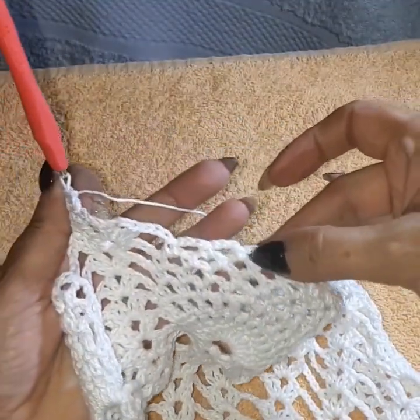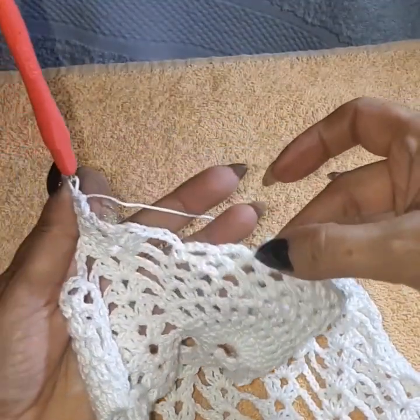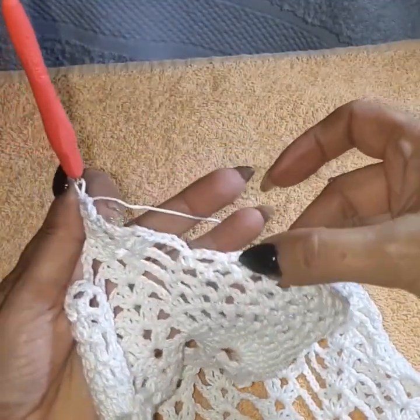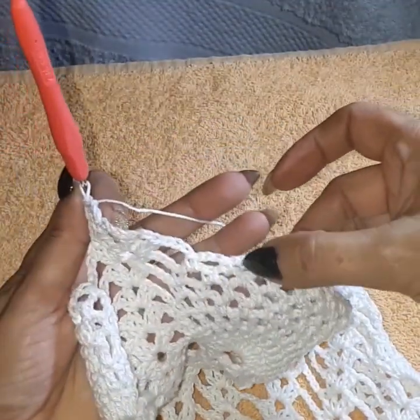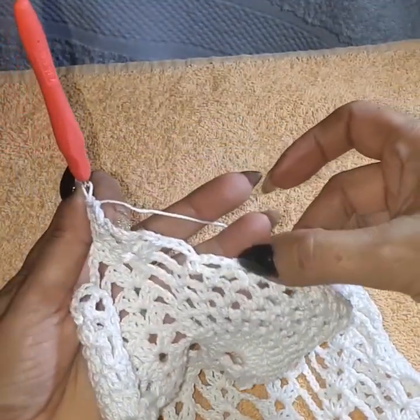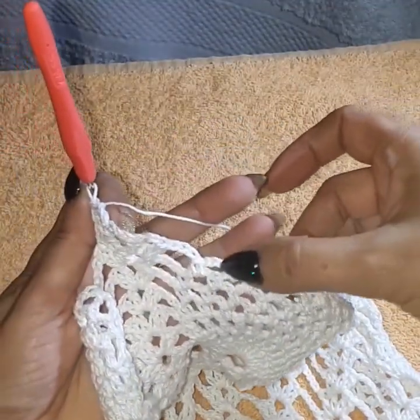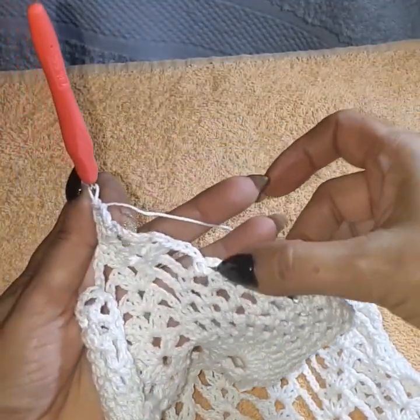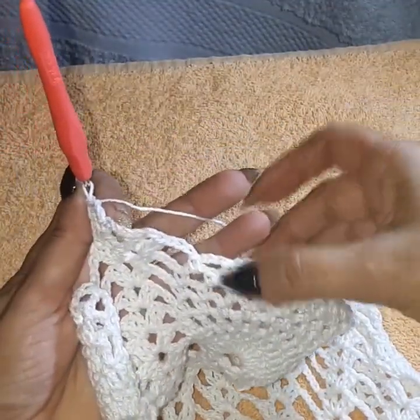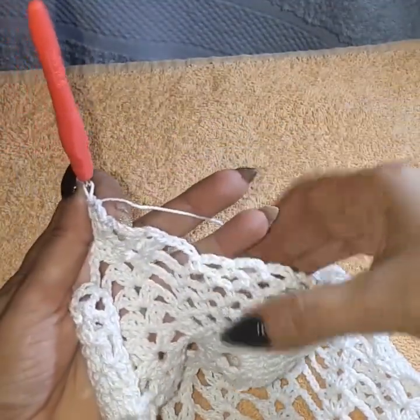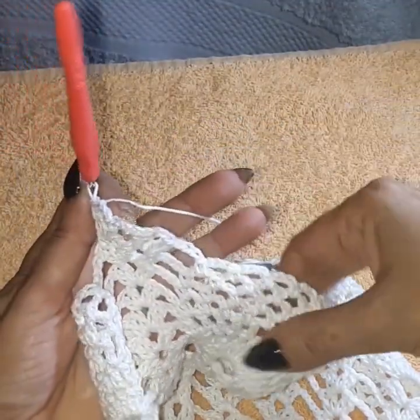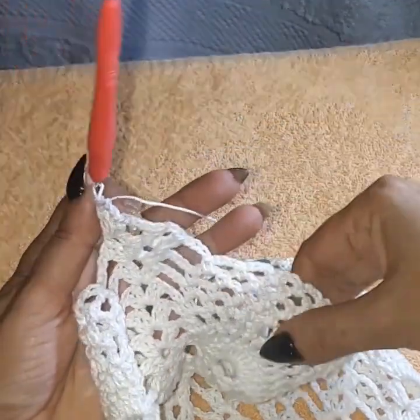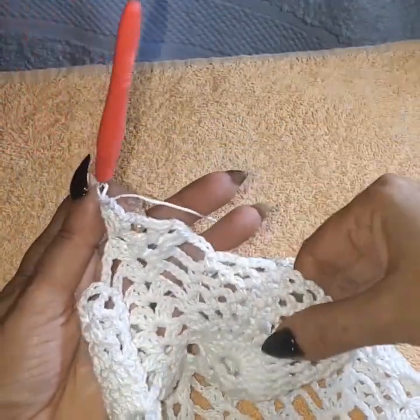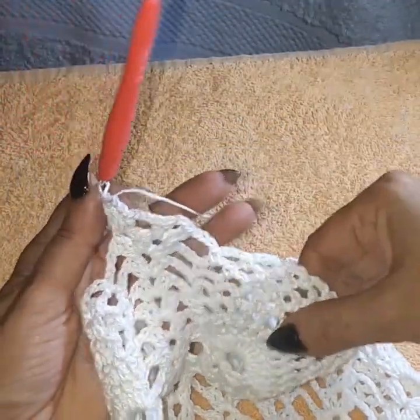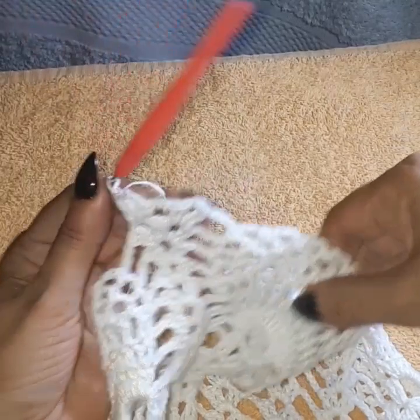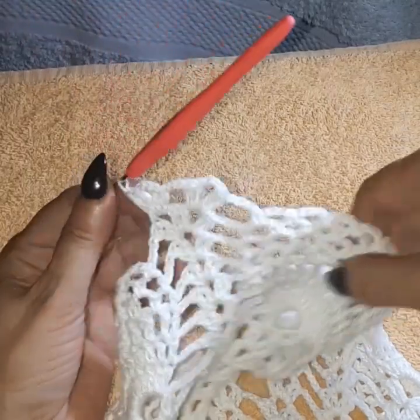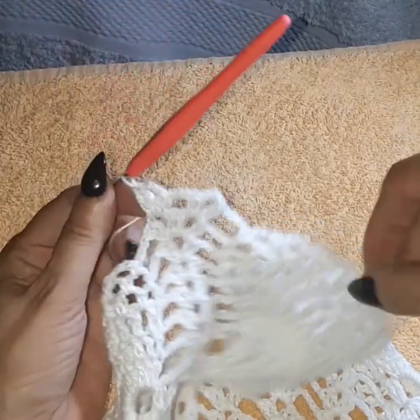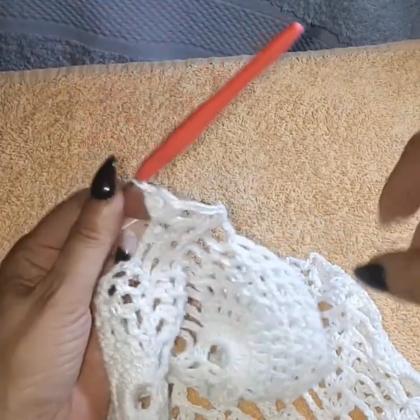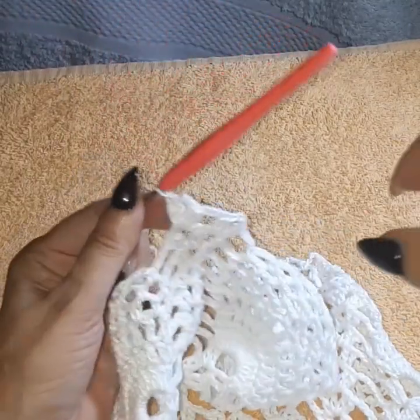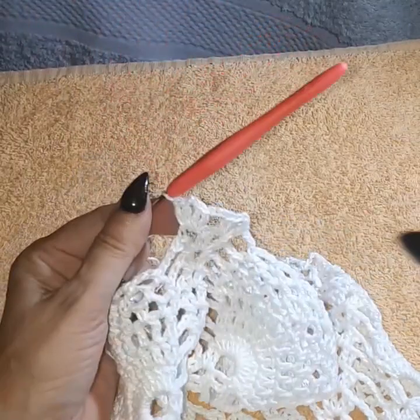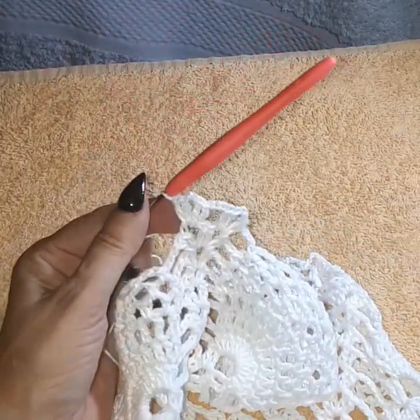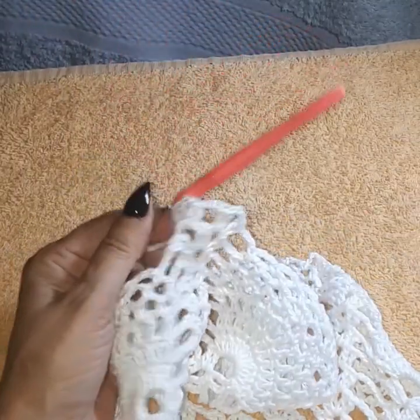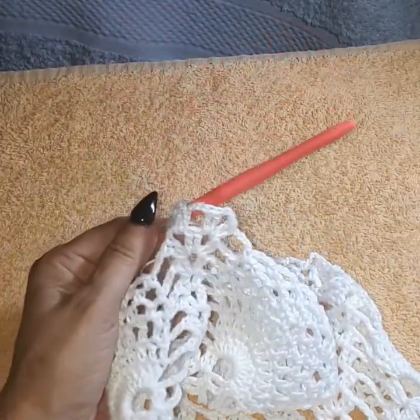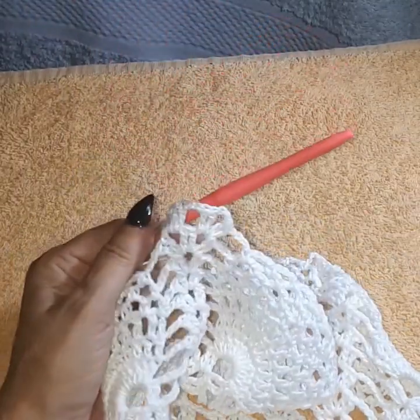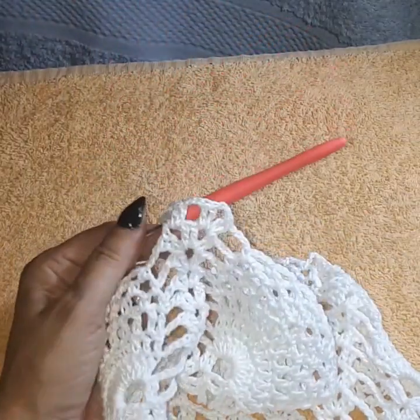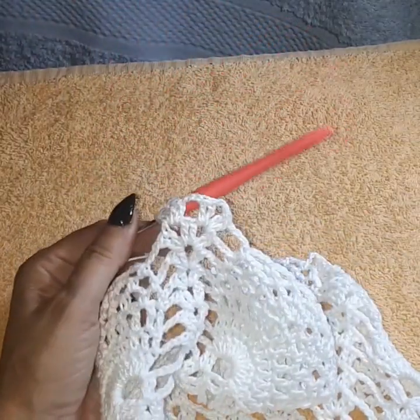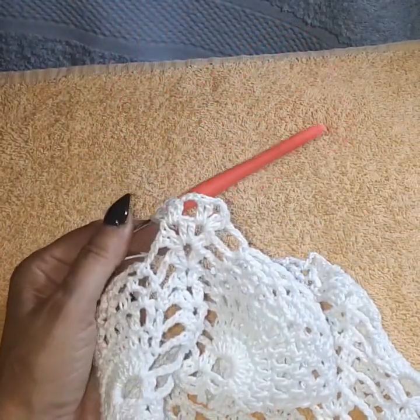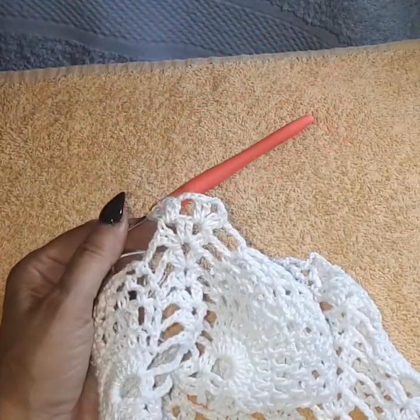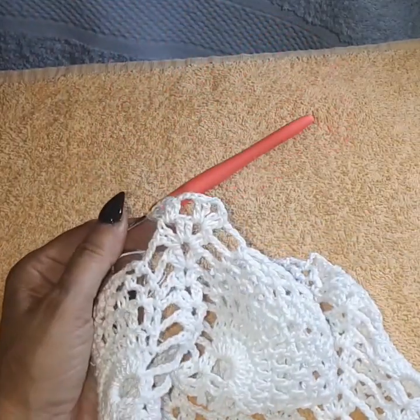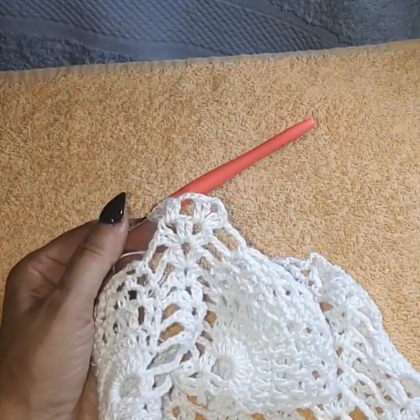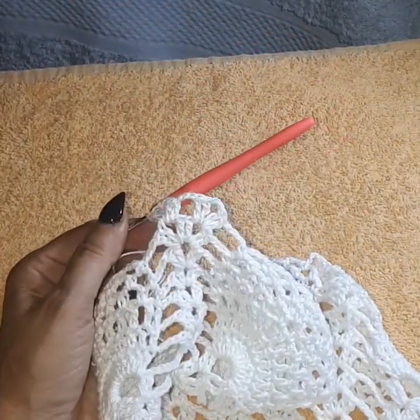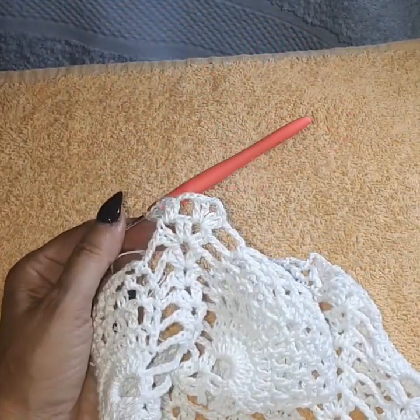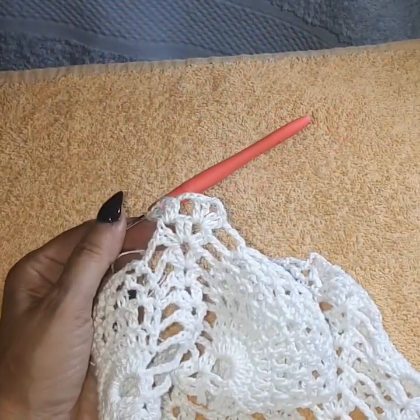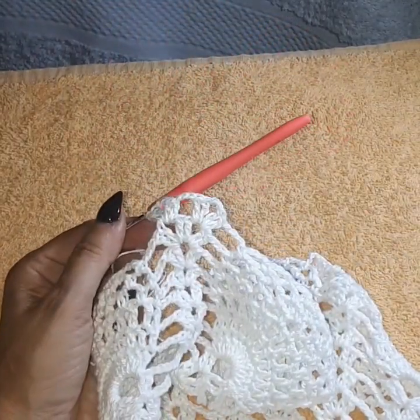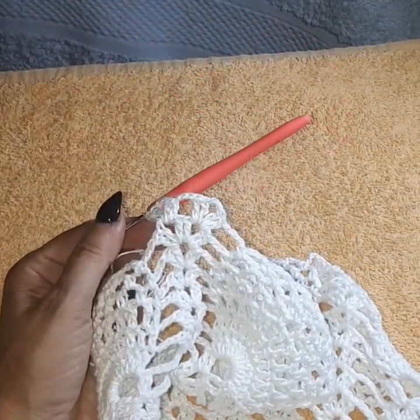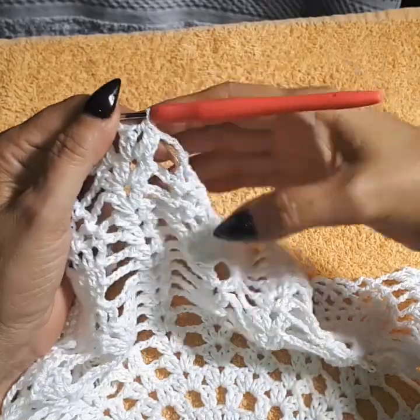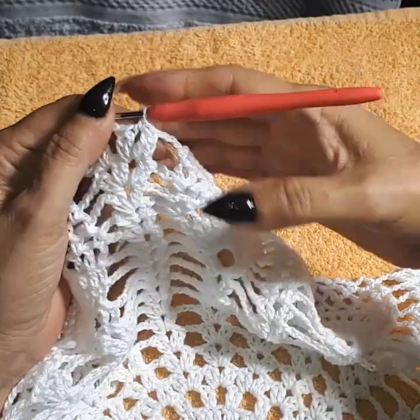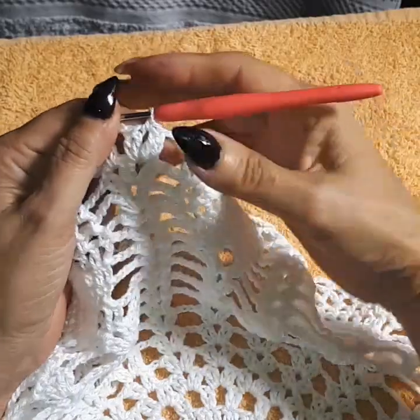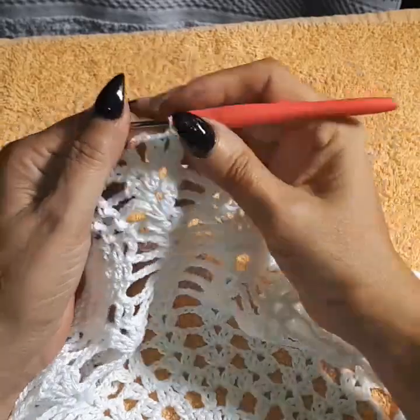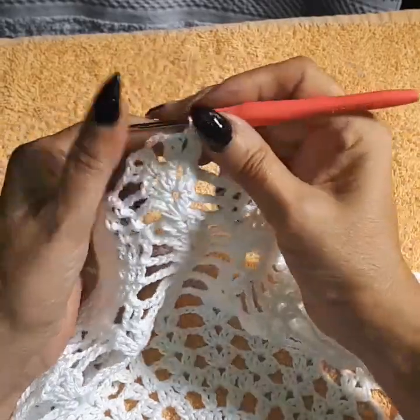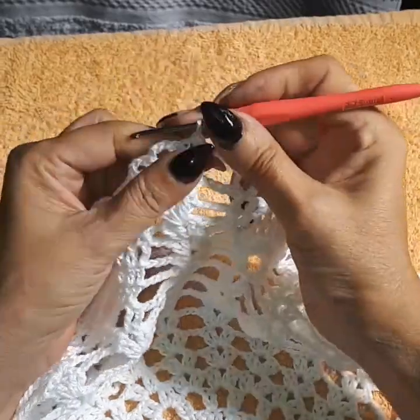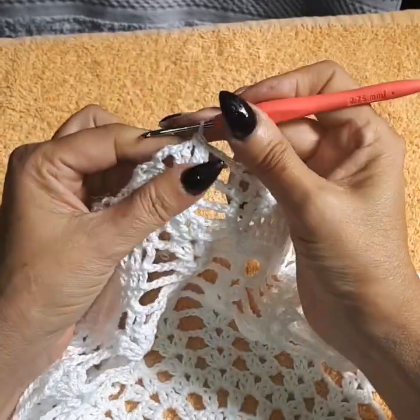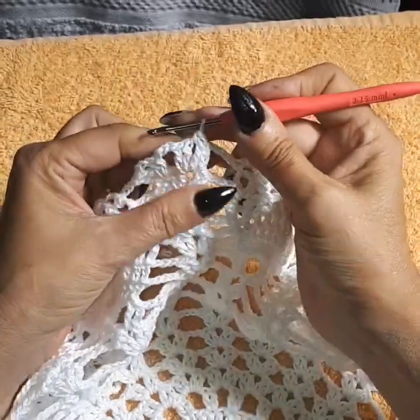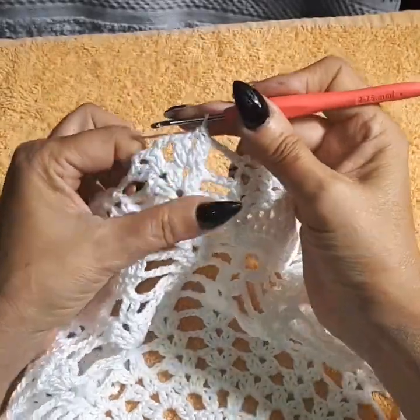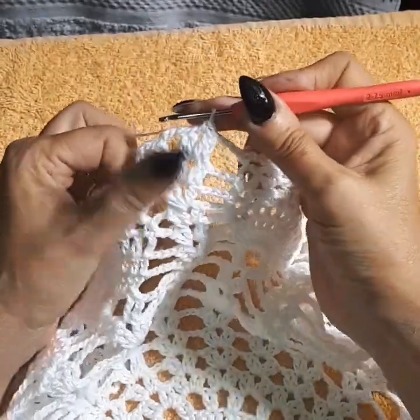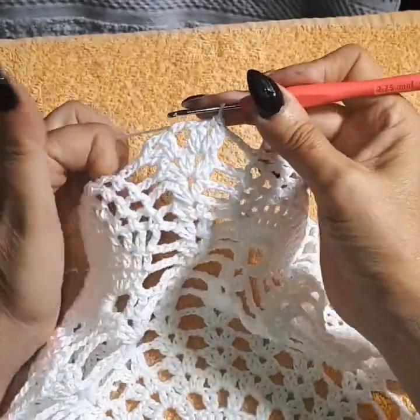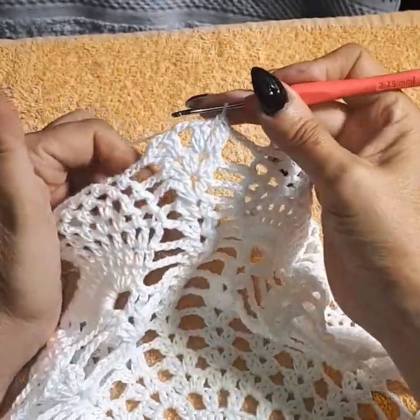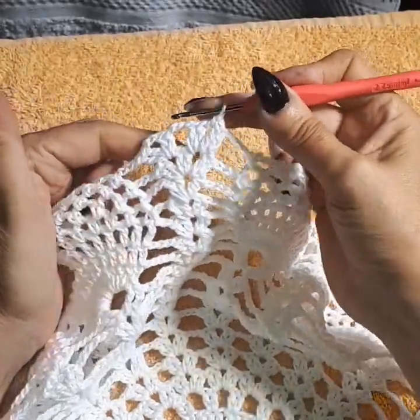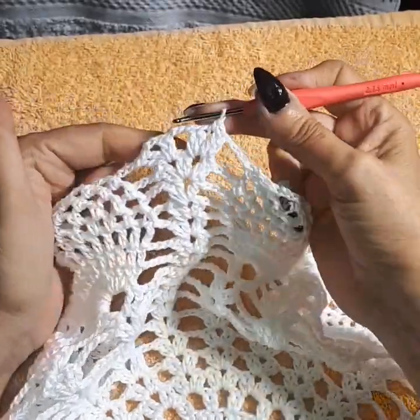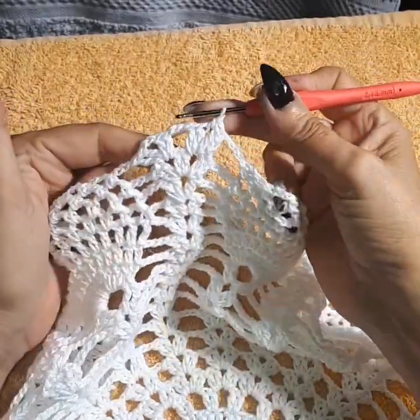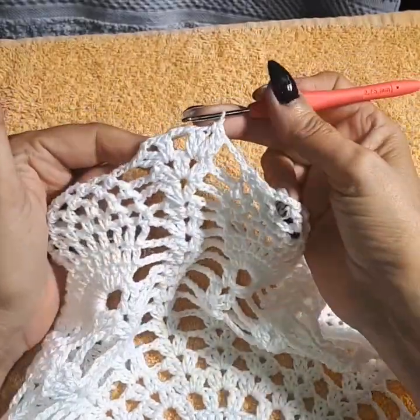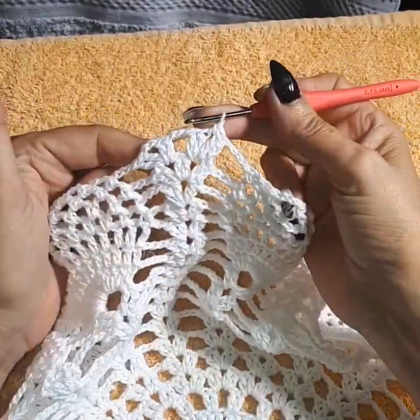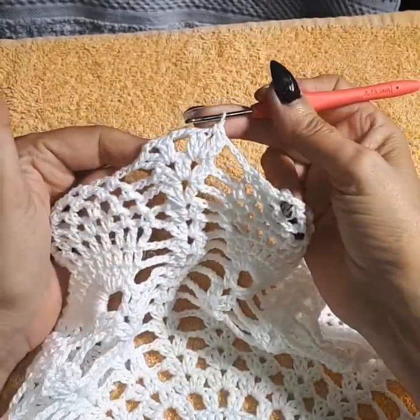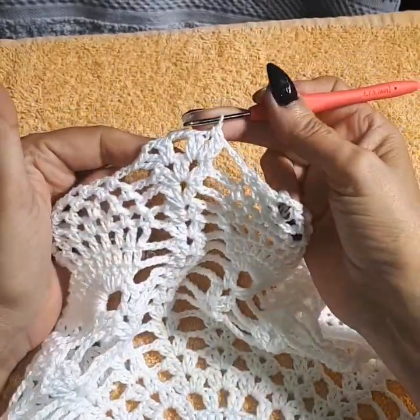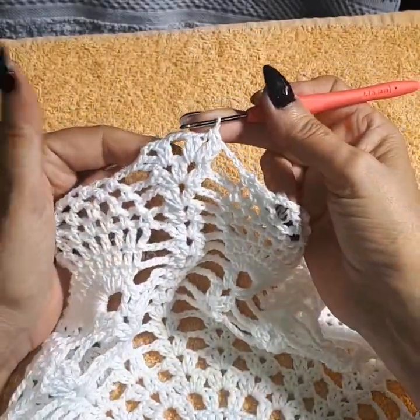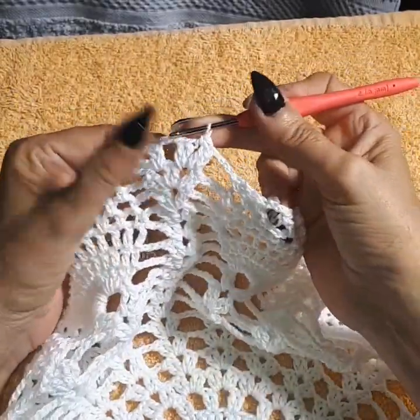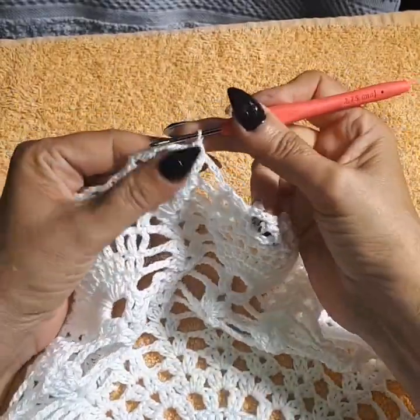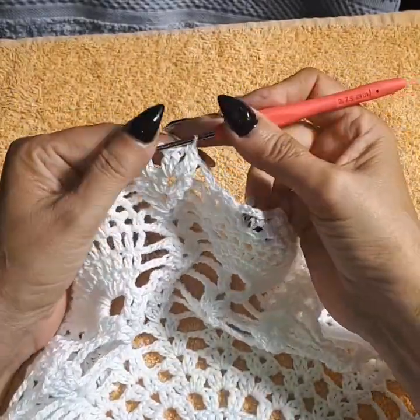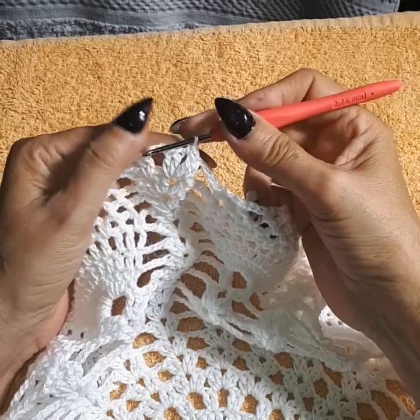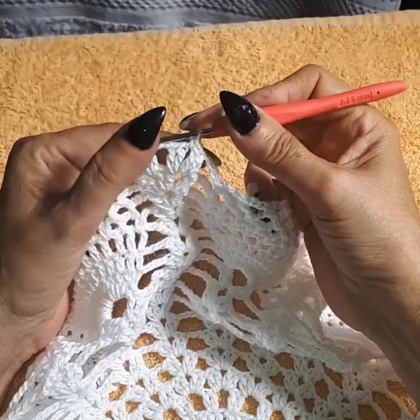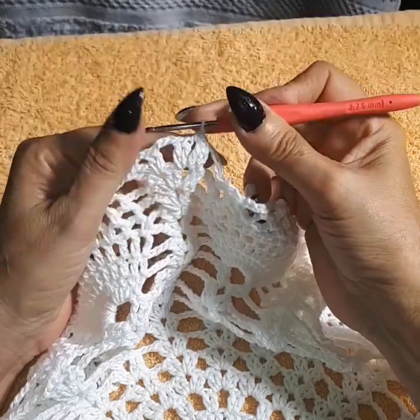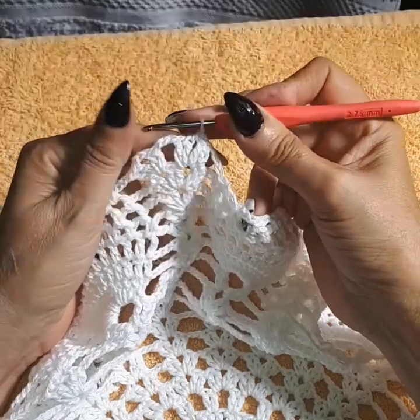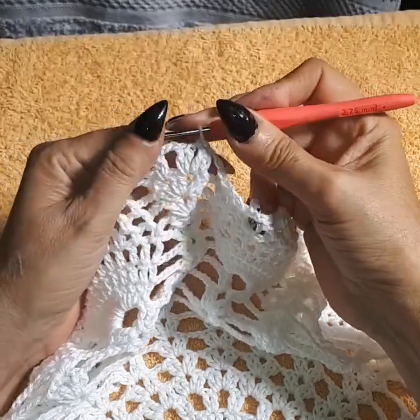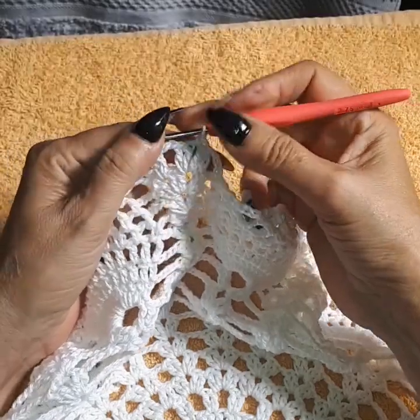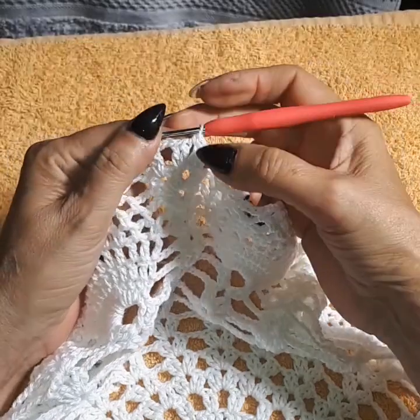Chain three again and create your shells: two double crochet, chain two, two double crochet. You can do chain two or three depending on your tension. Two double crochet, chain two, and two more double crochet in the same space. You should have eight loops — one, two, three, four, five, six, seven, eight loops.